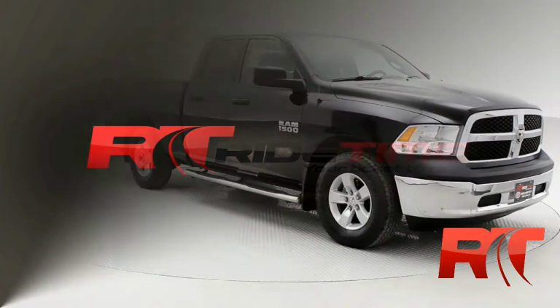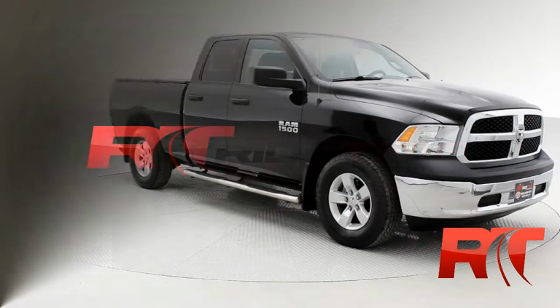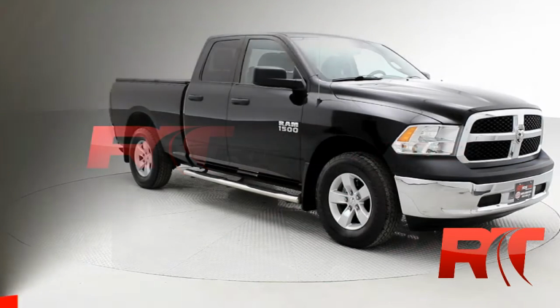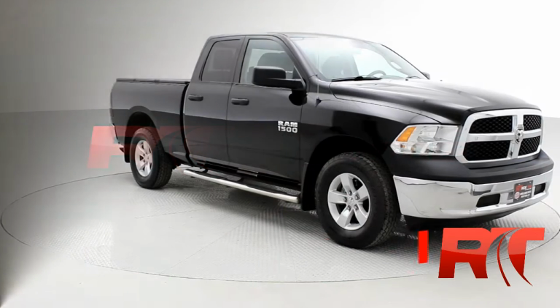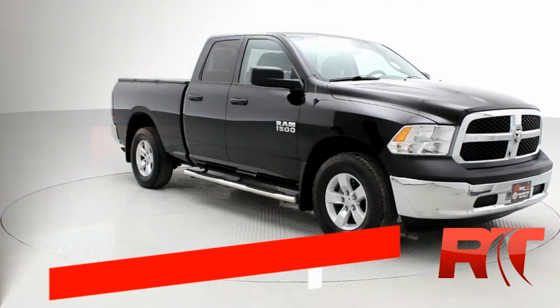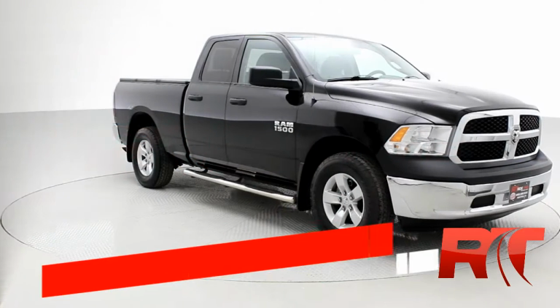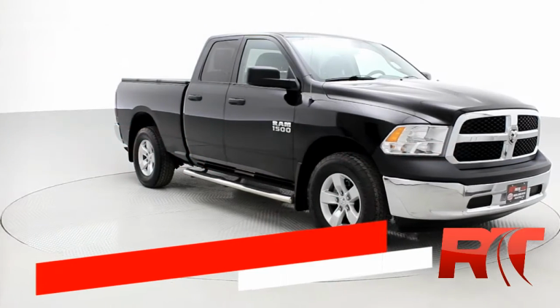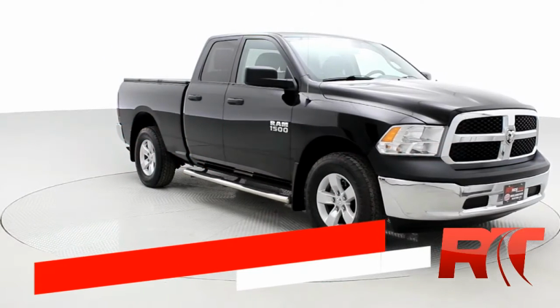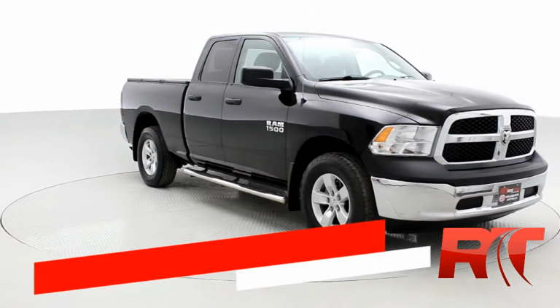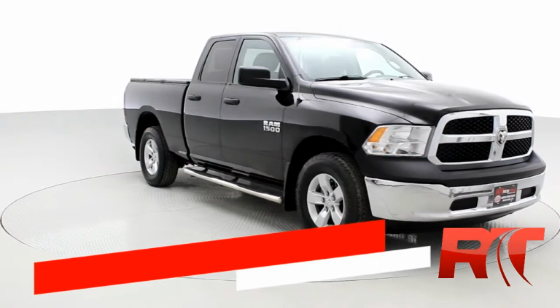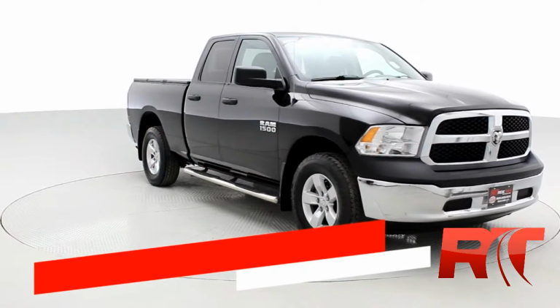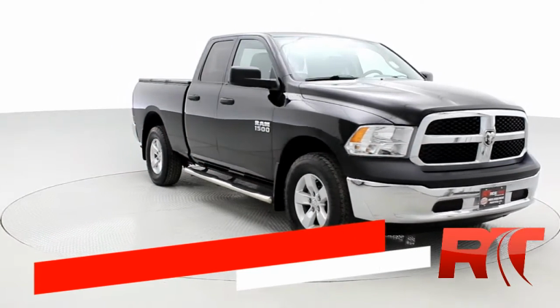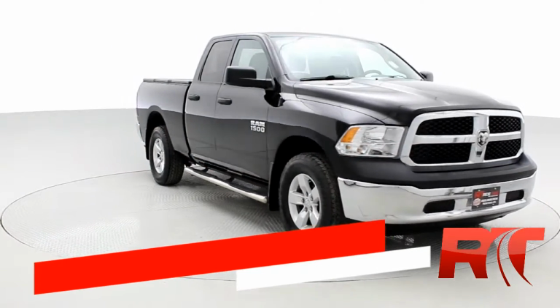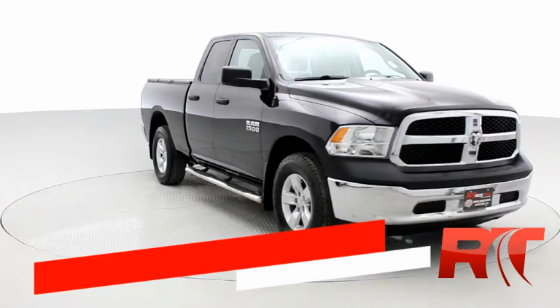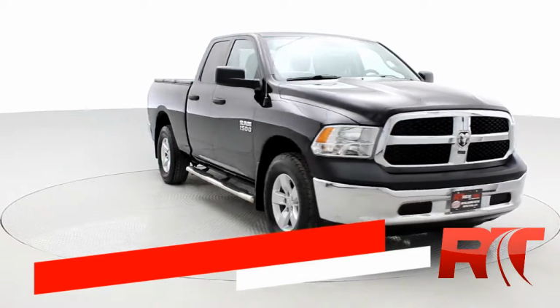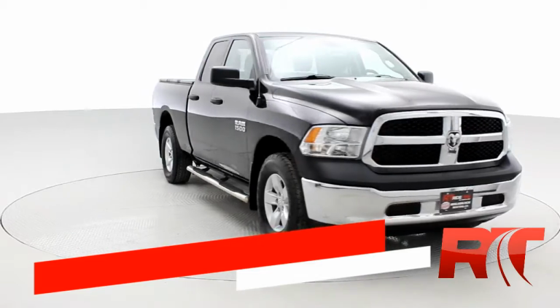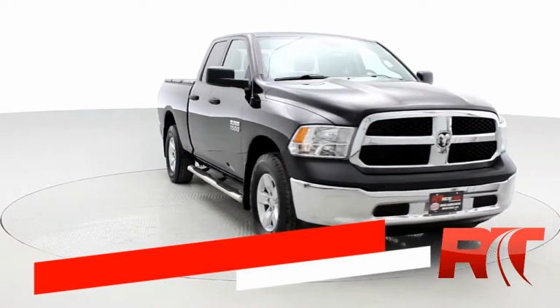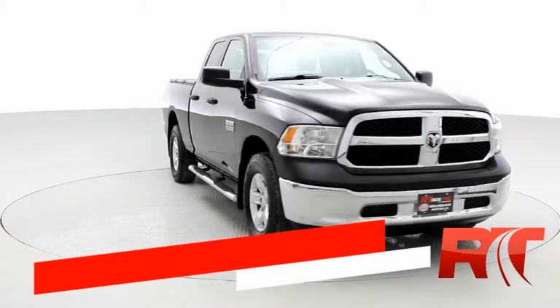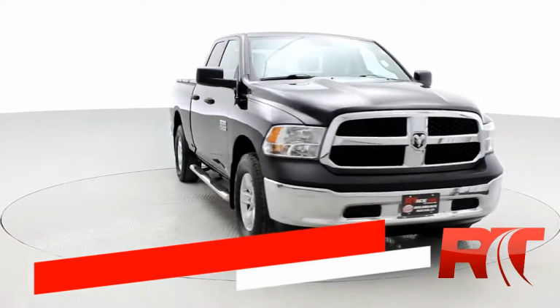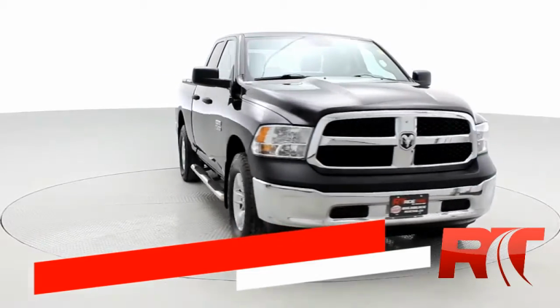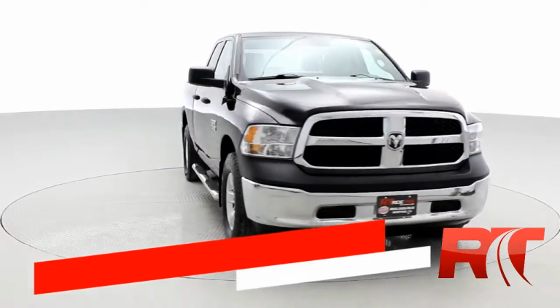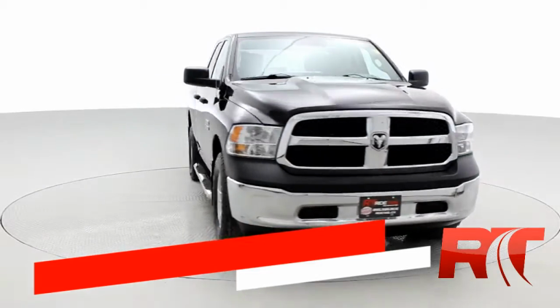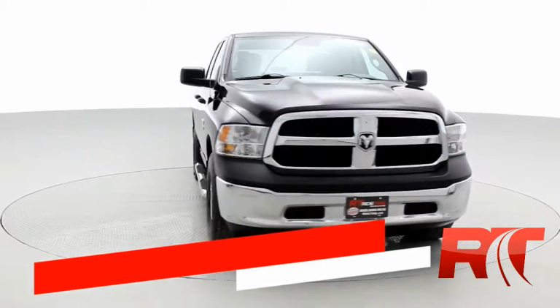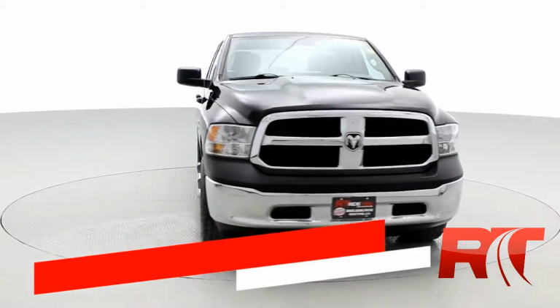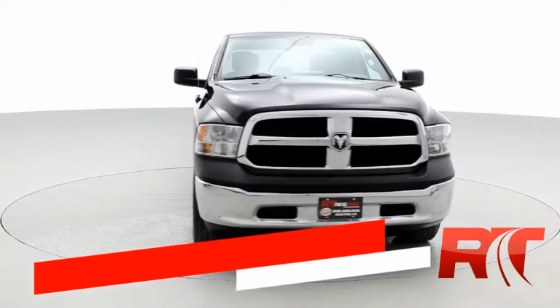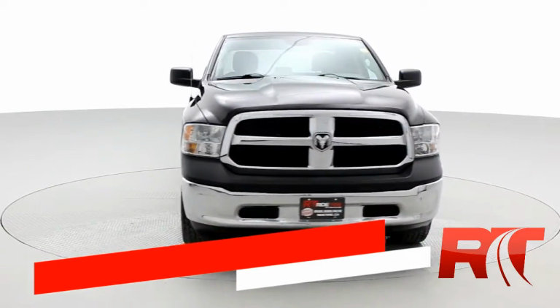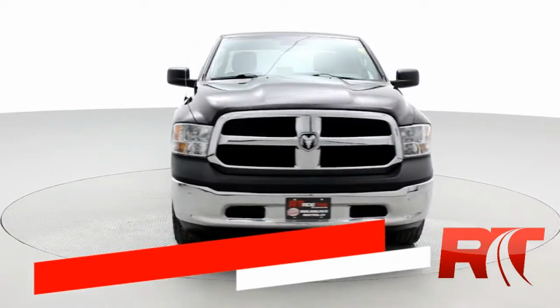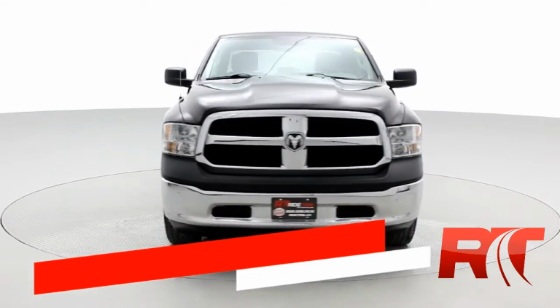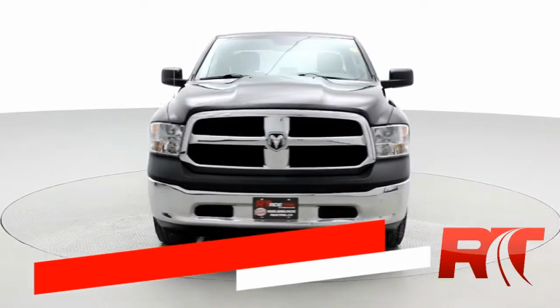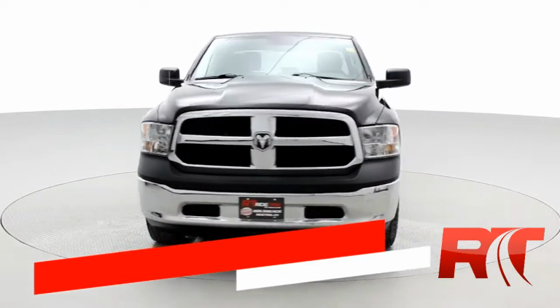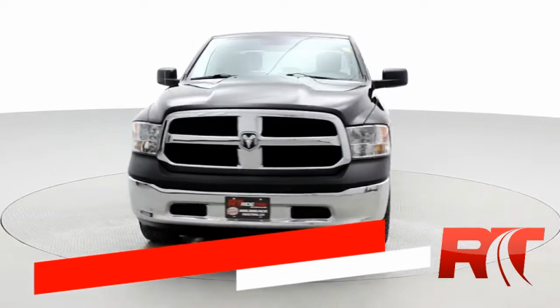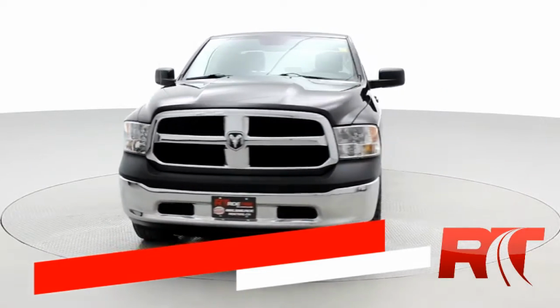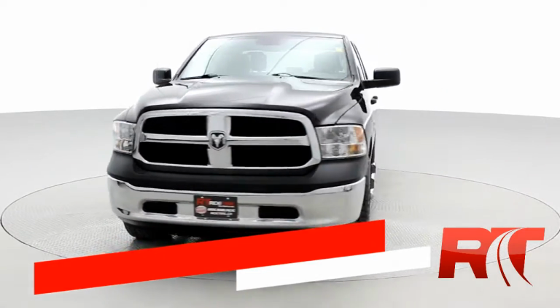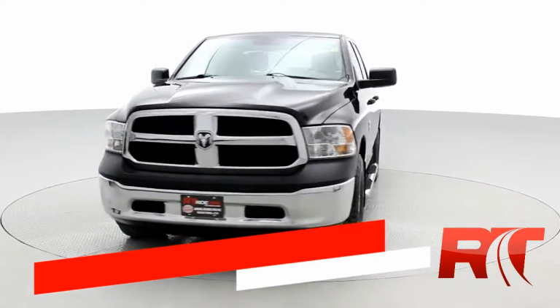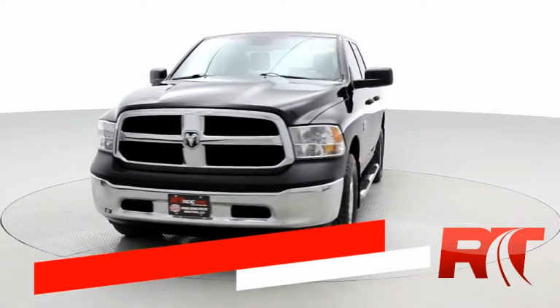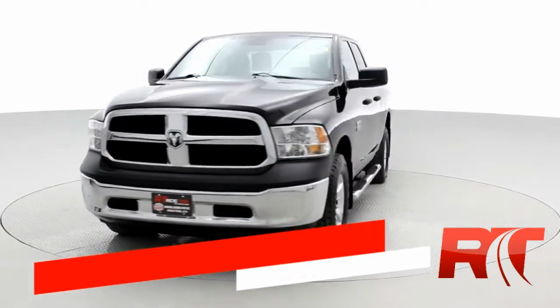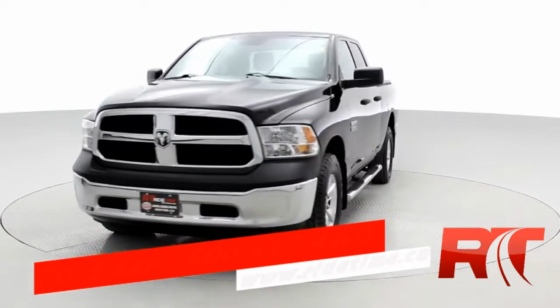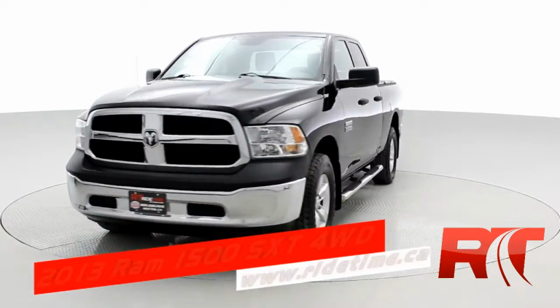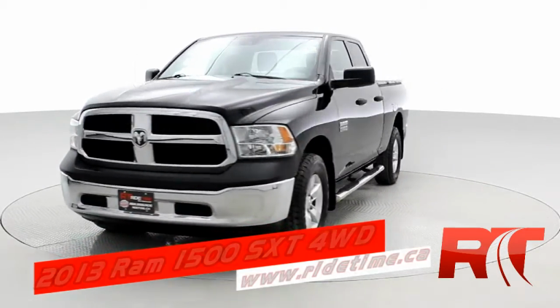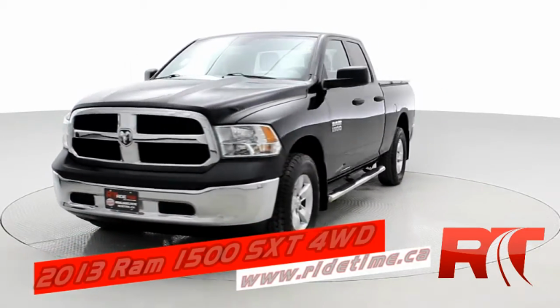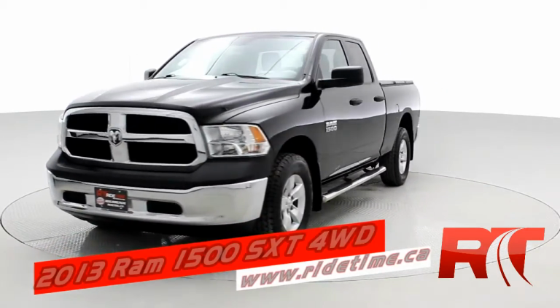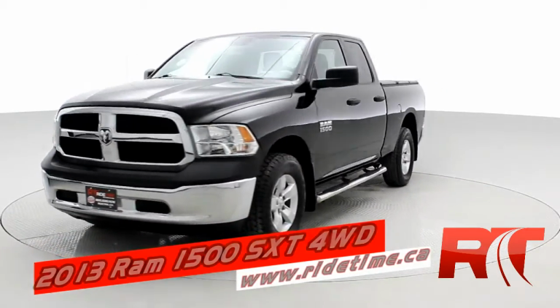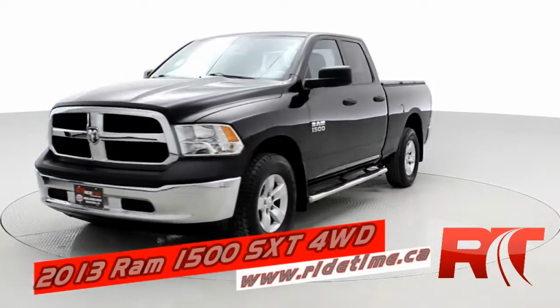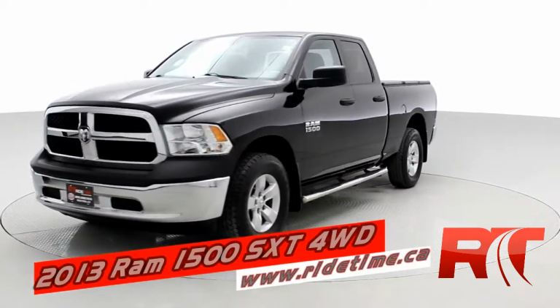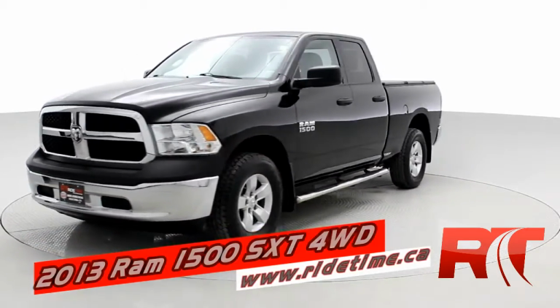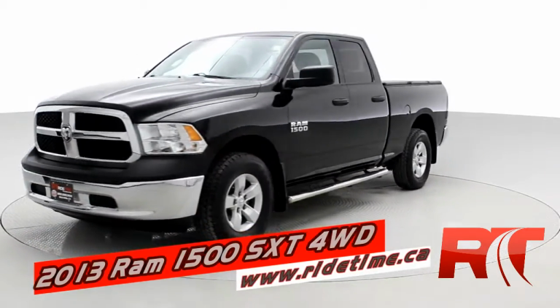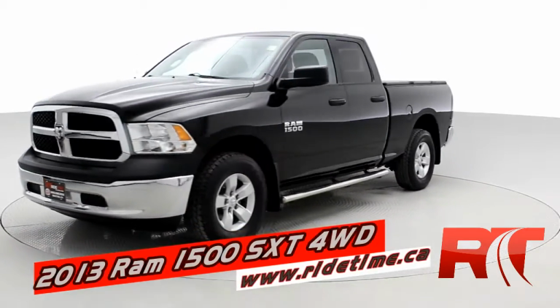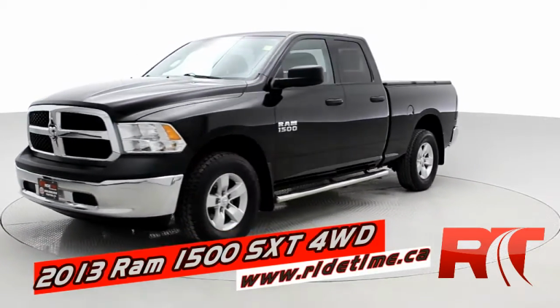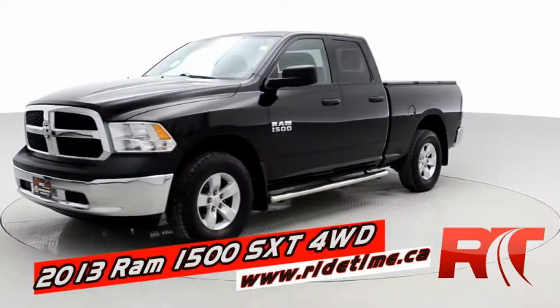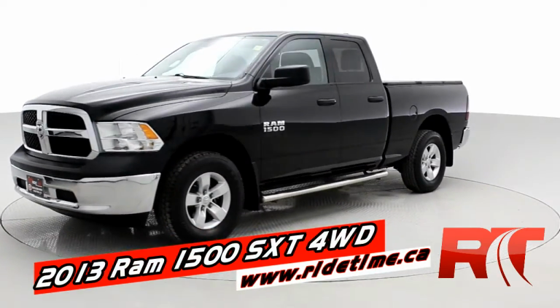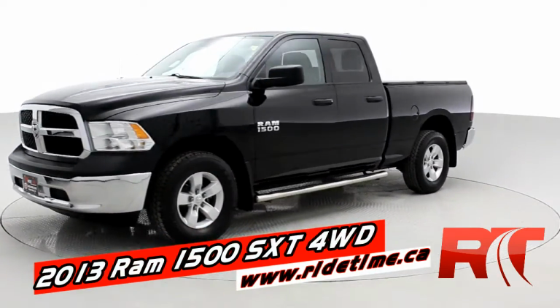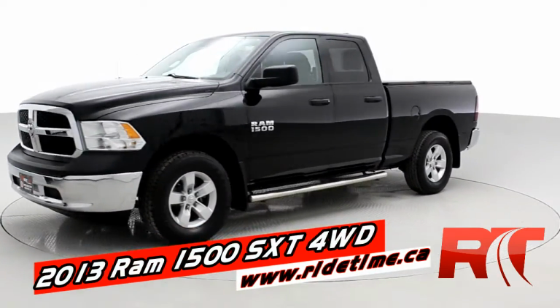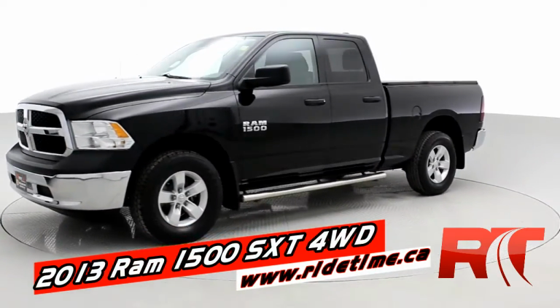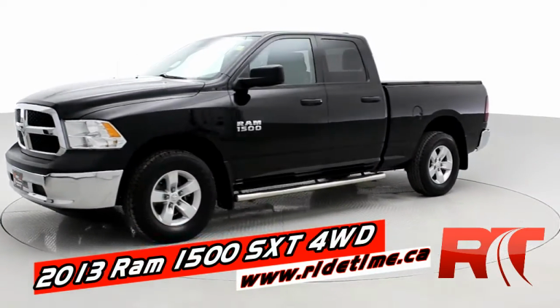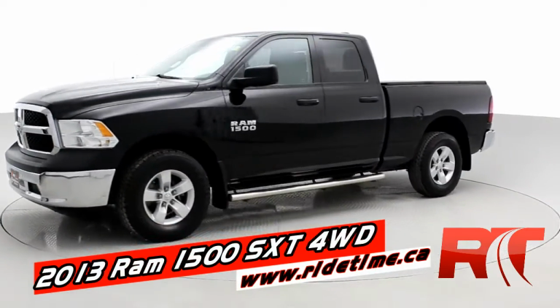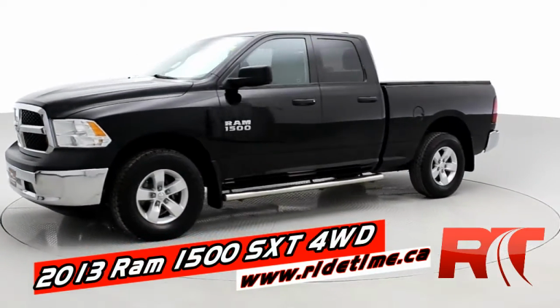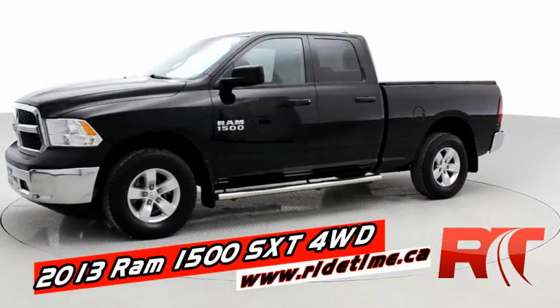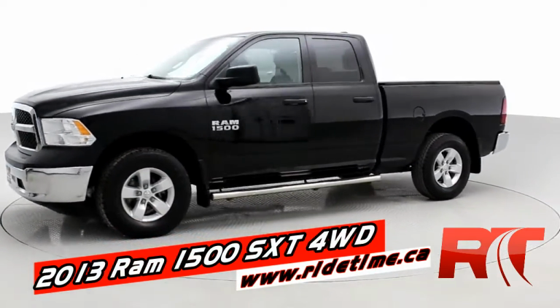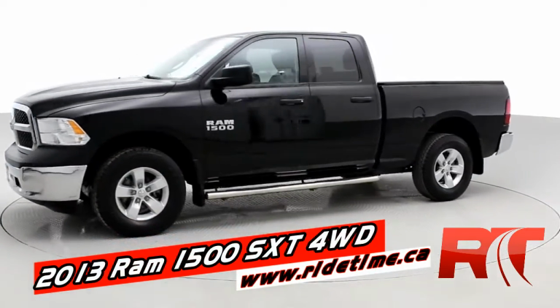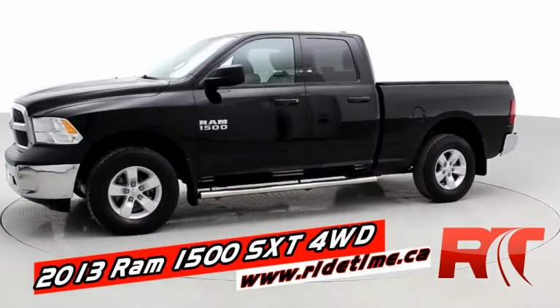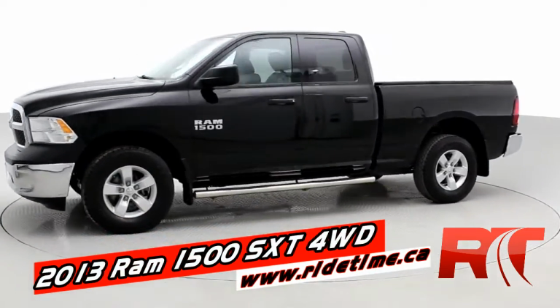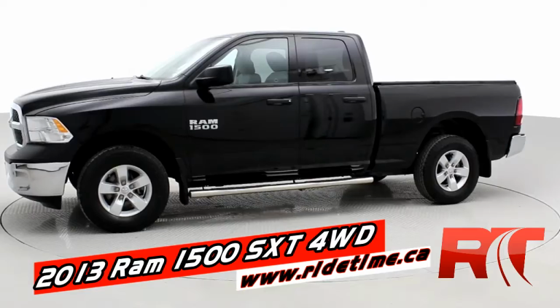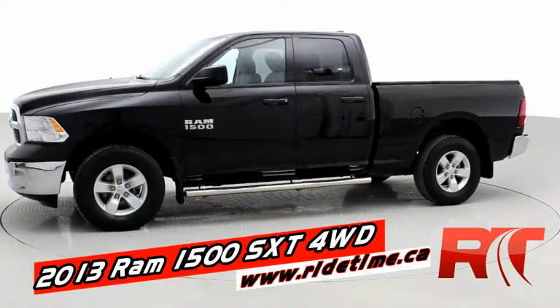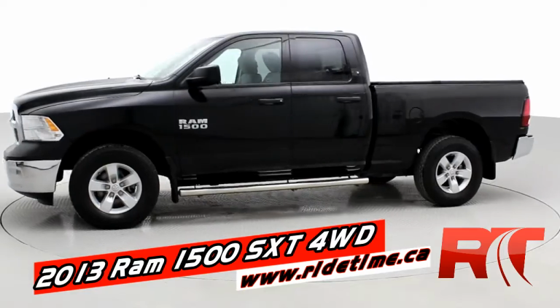Hey, it's Doug, one of the brothers of bargains from RideTime. This is a 2013 Ram 1500 SXT.